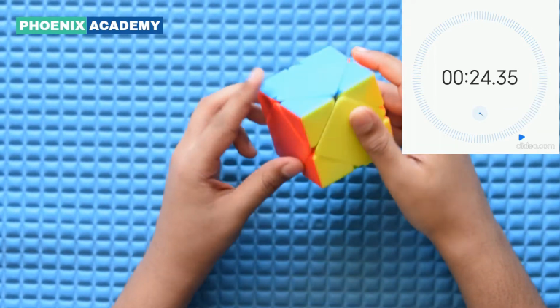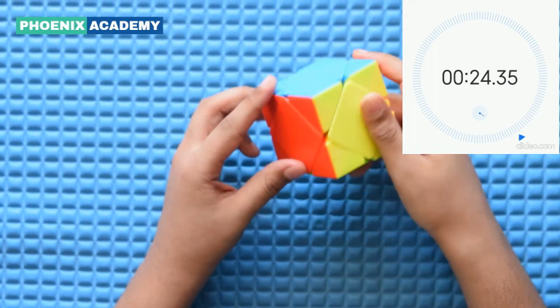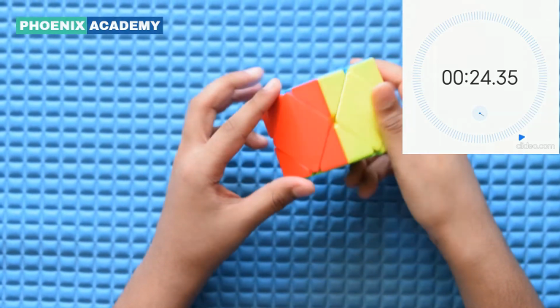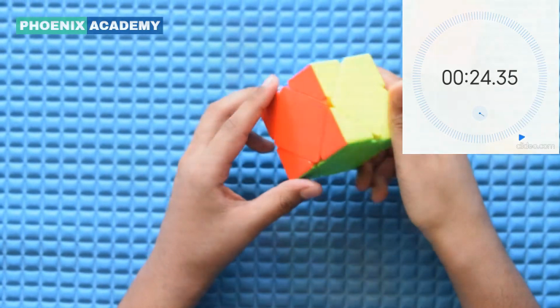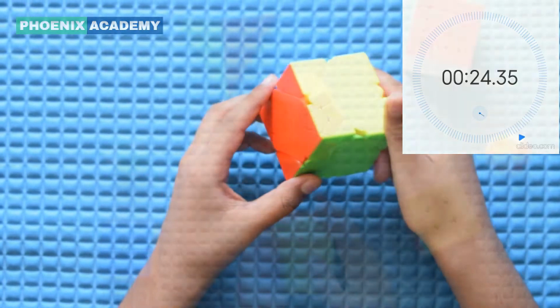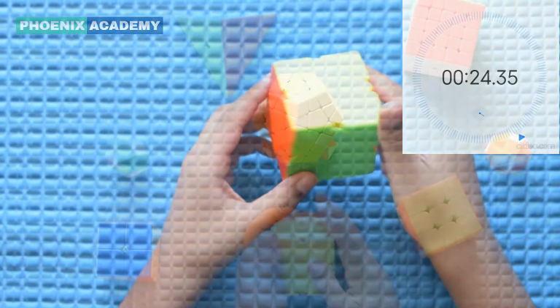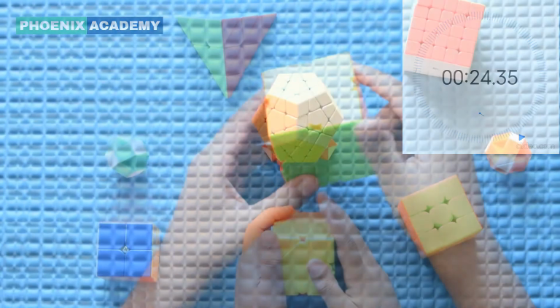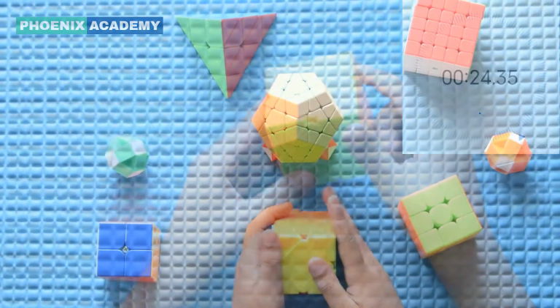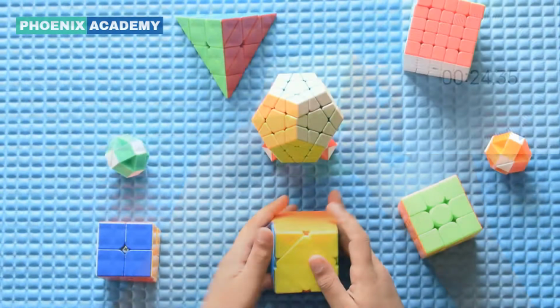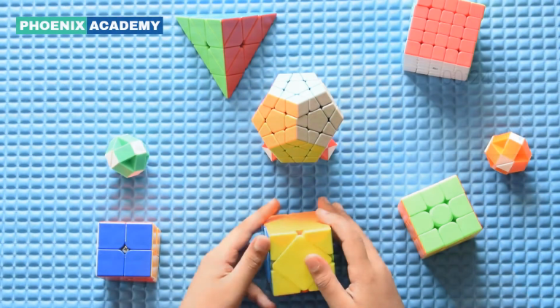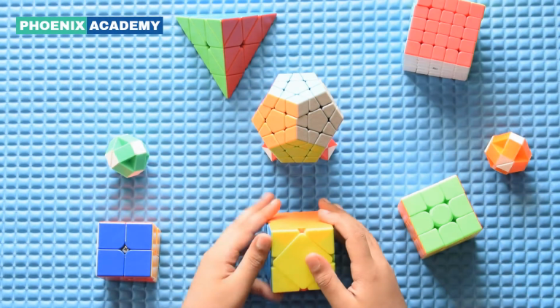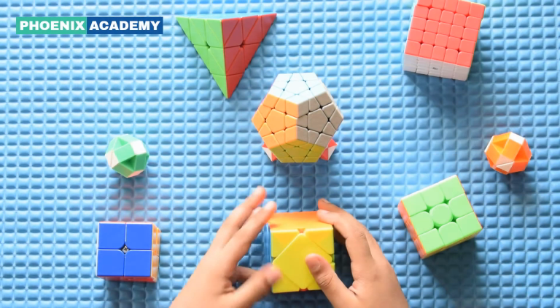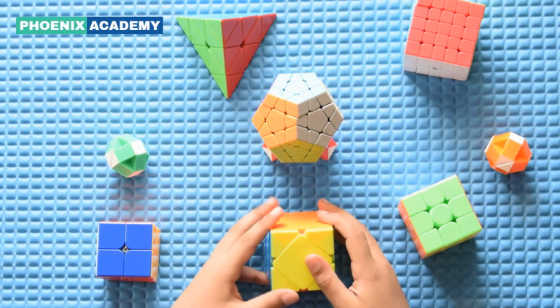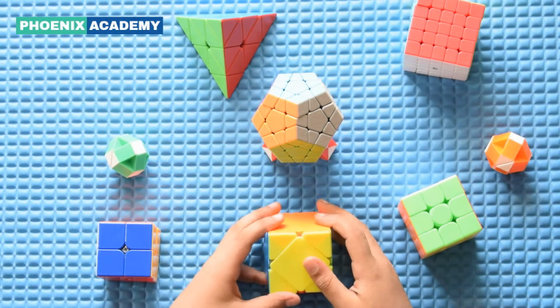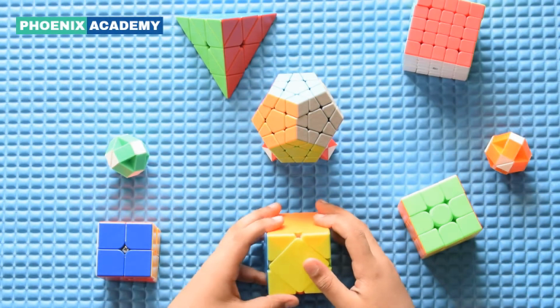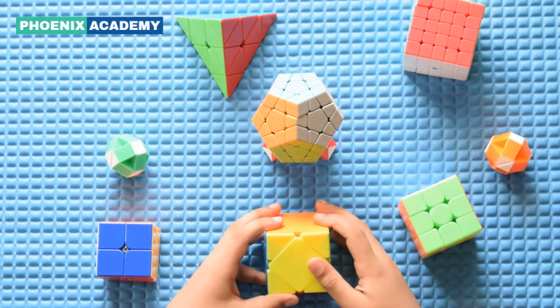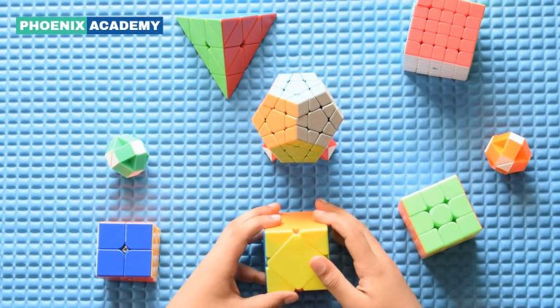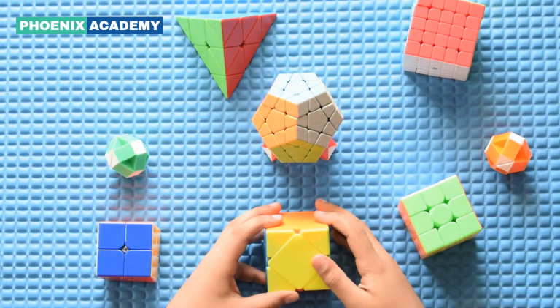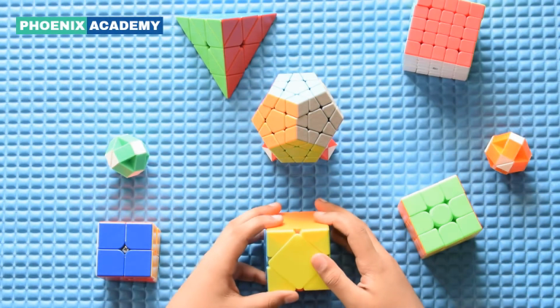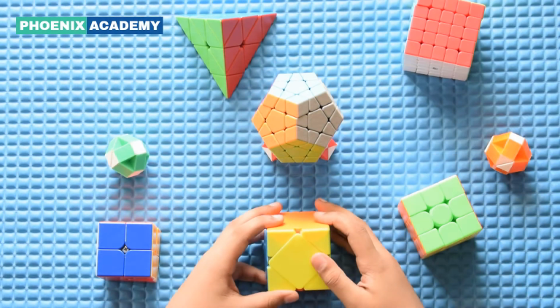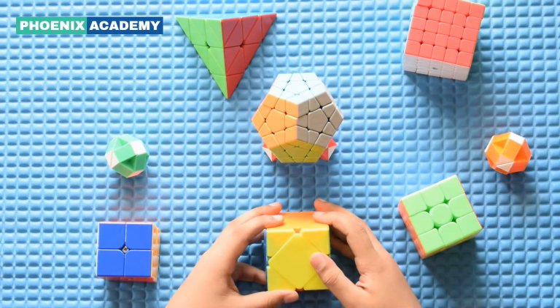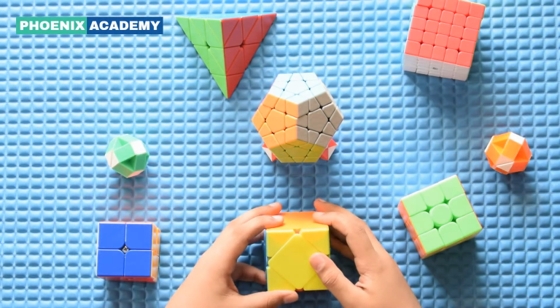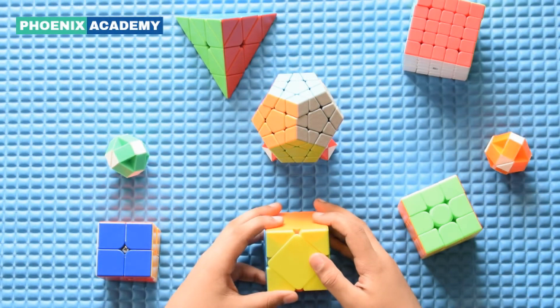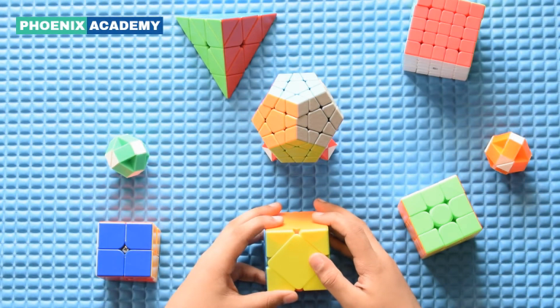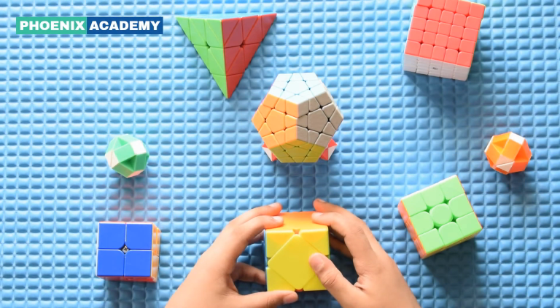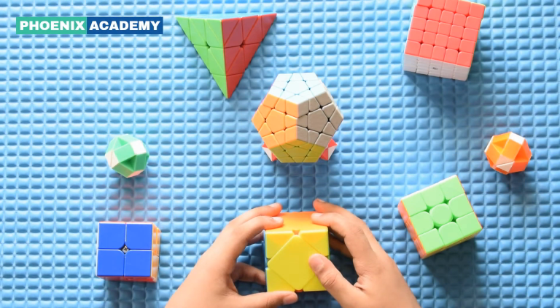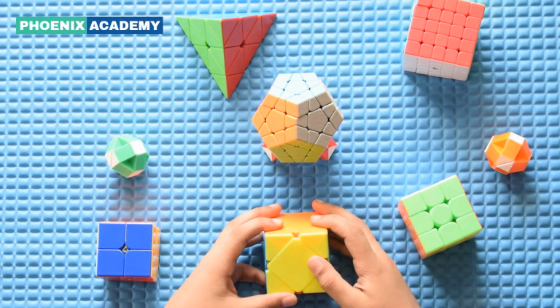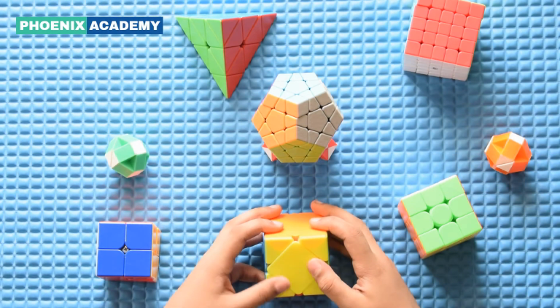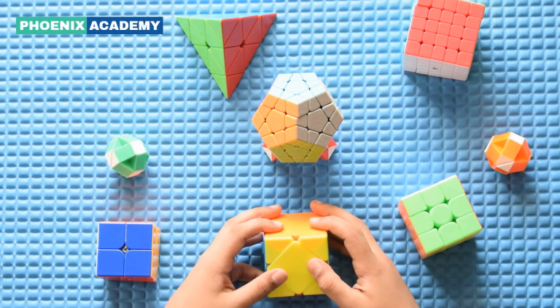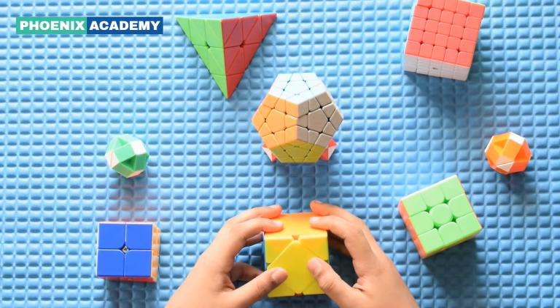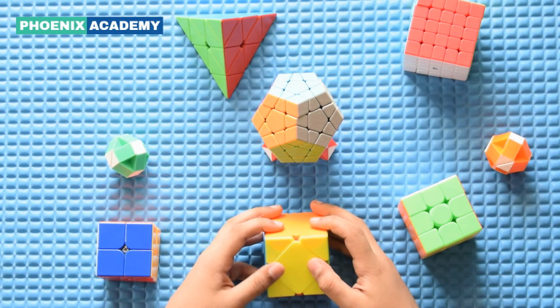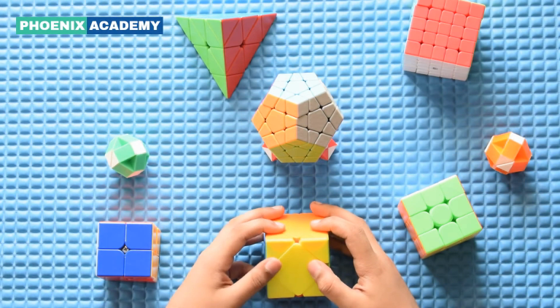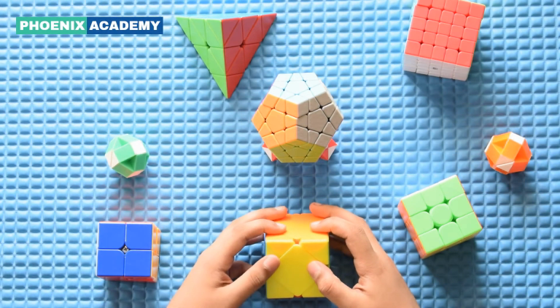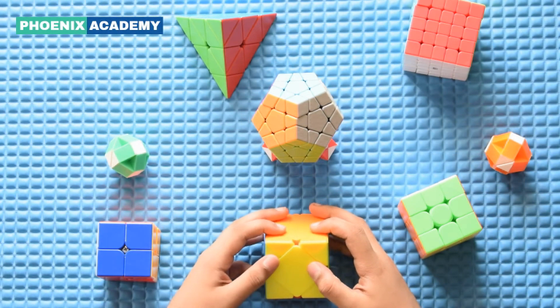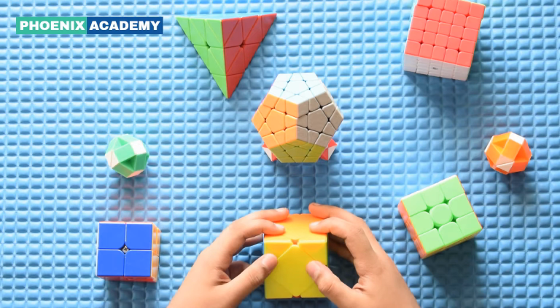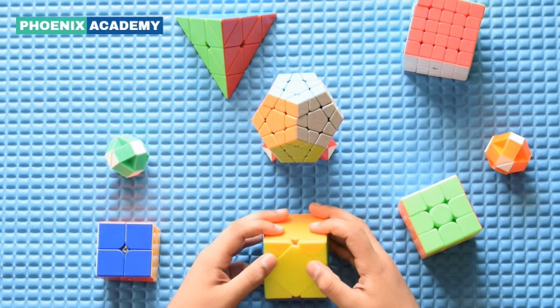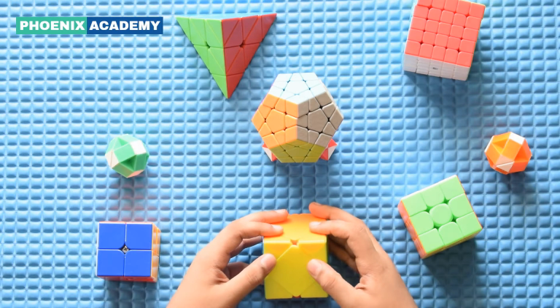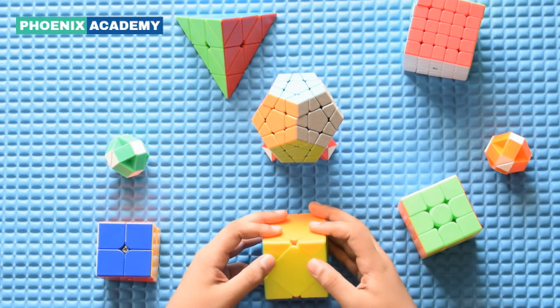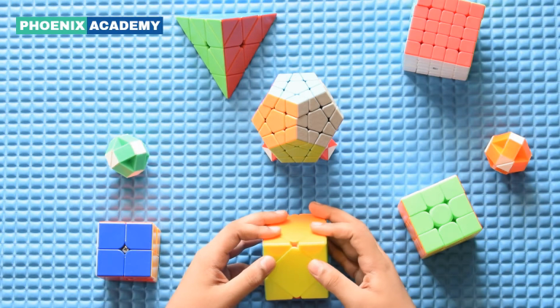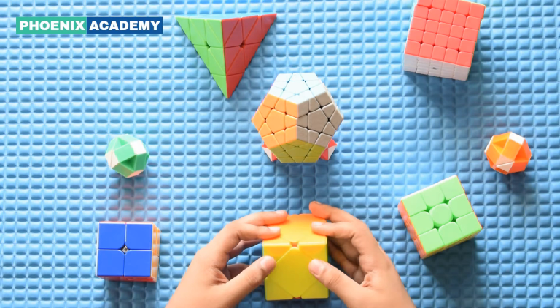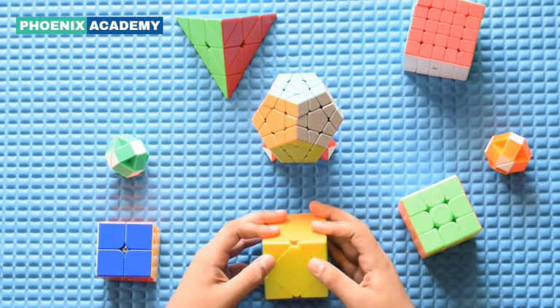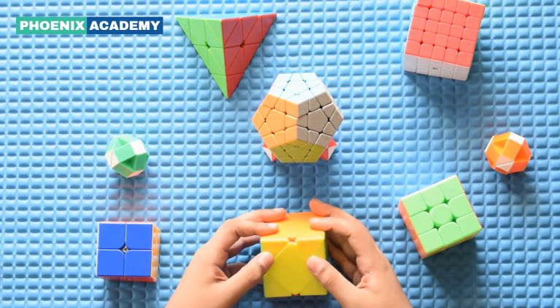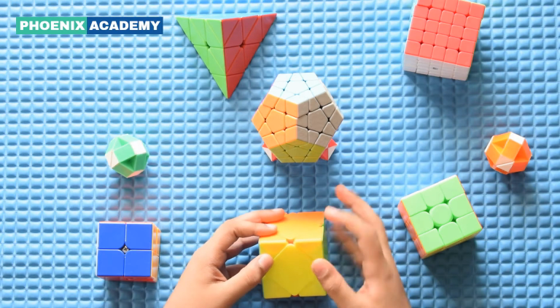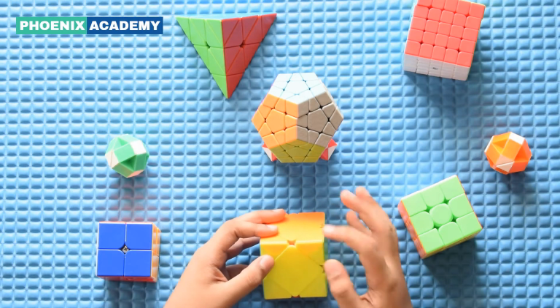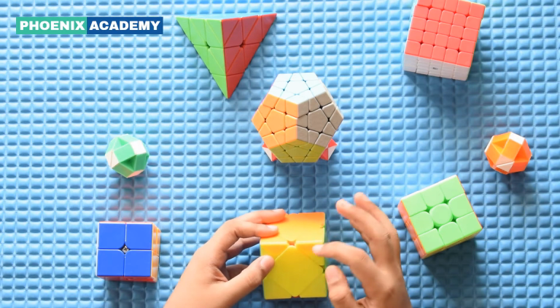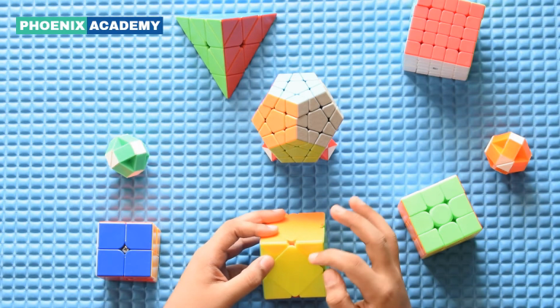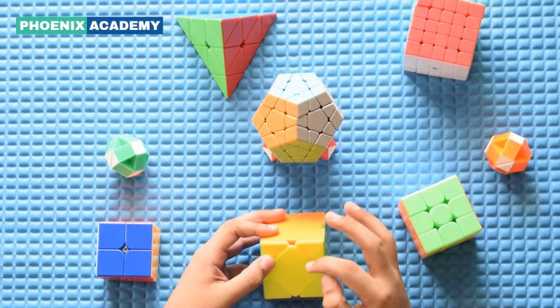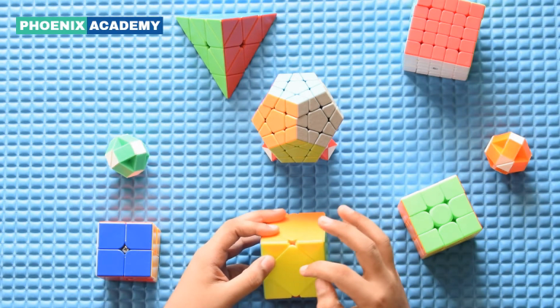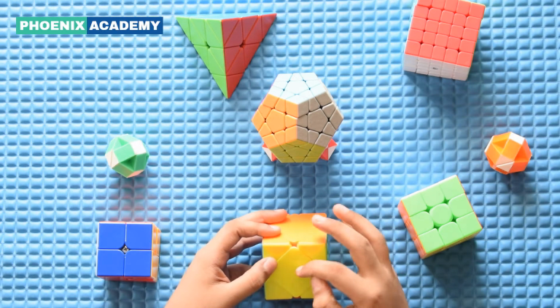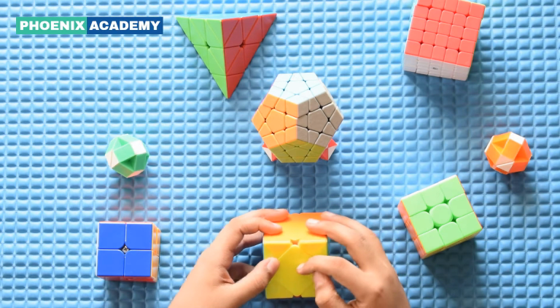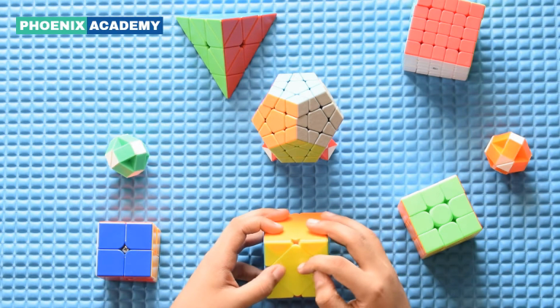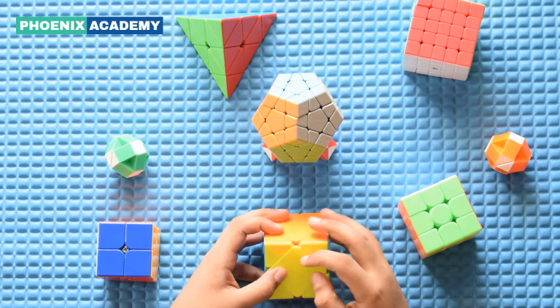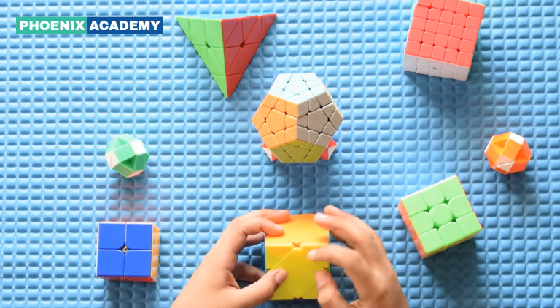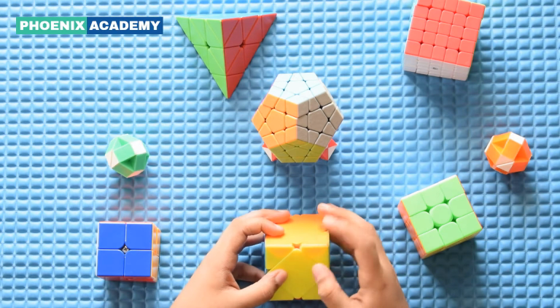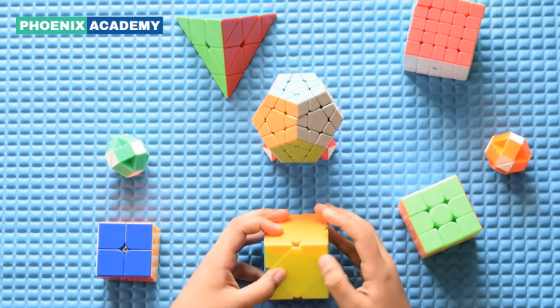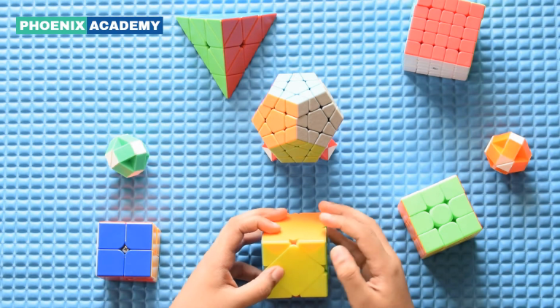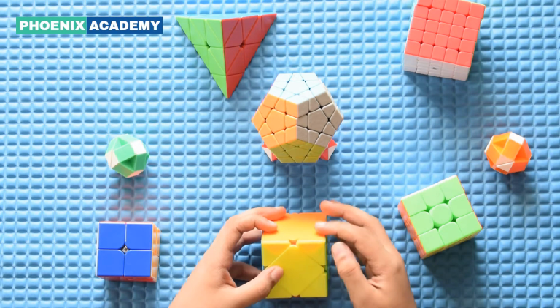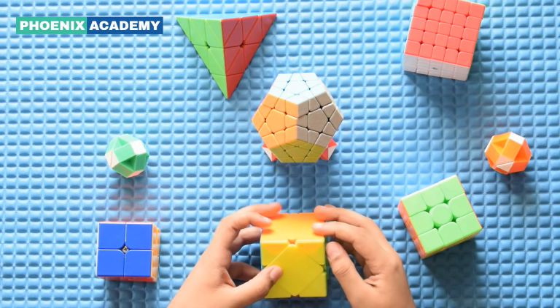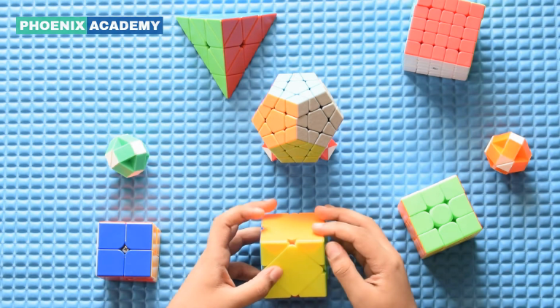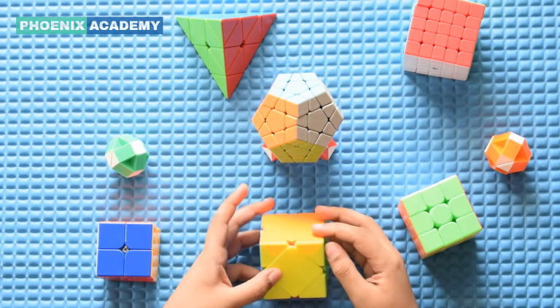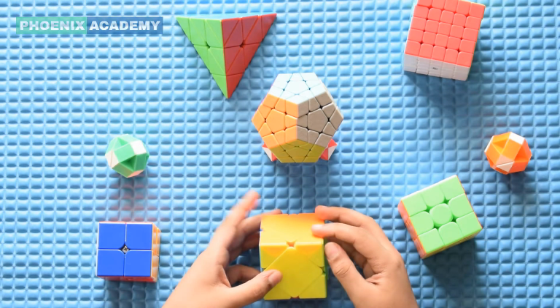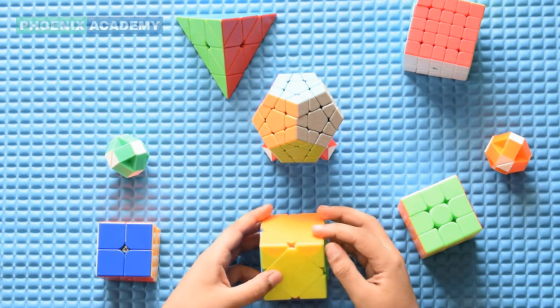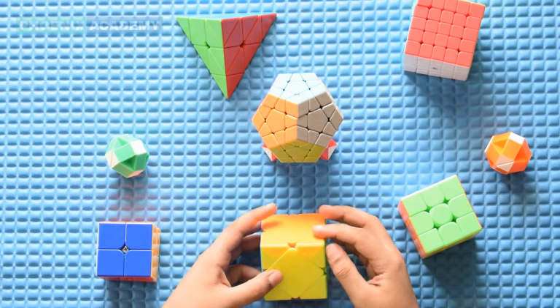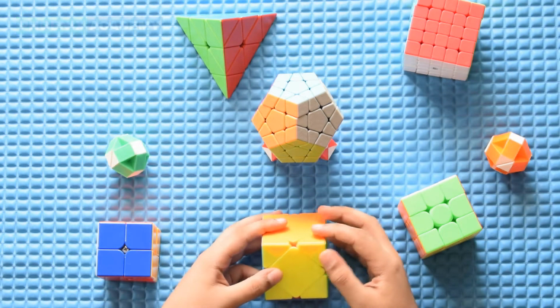Hello, dear friends, today we are going to learn how to solve a cube. So, let's get started.